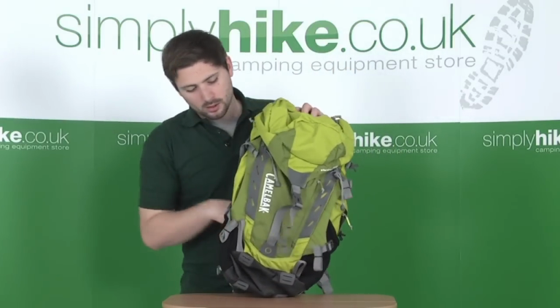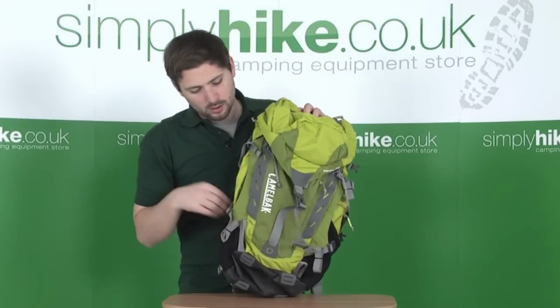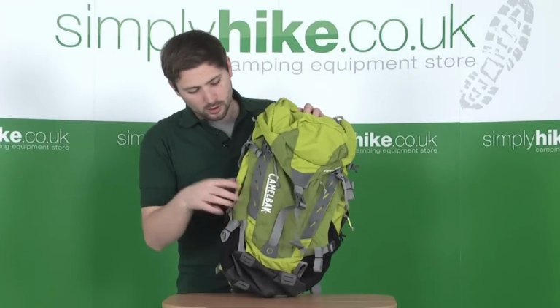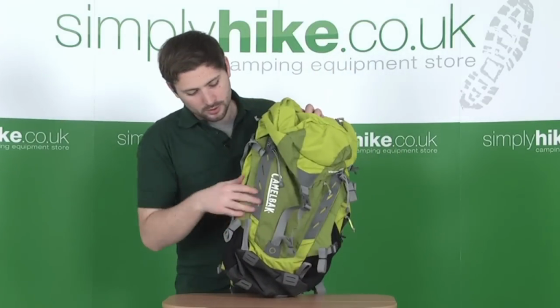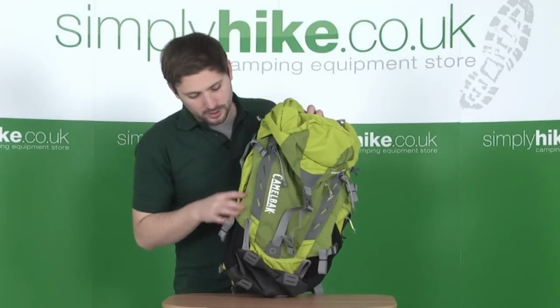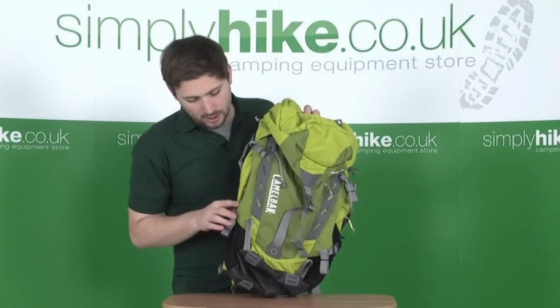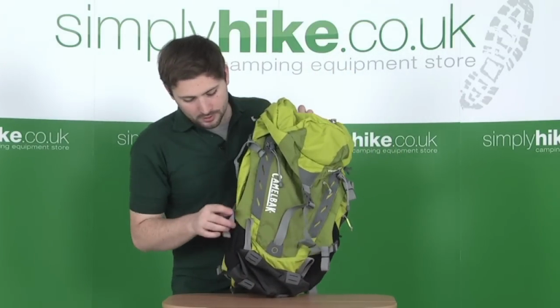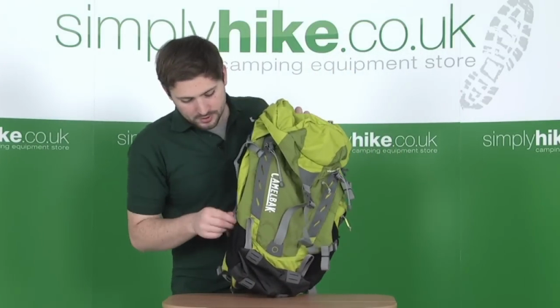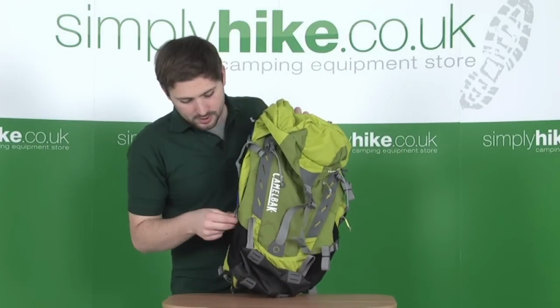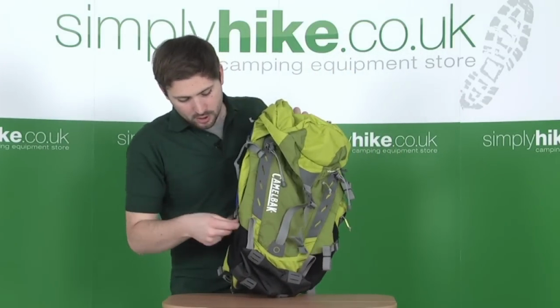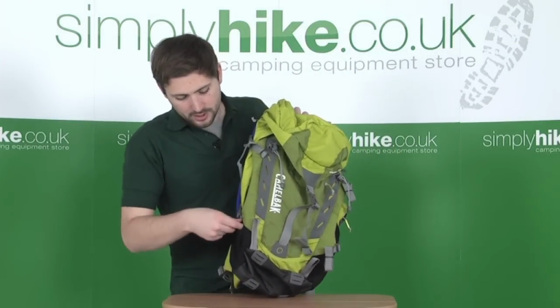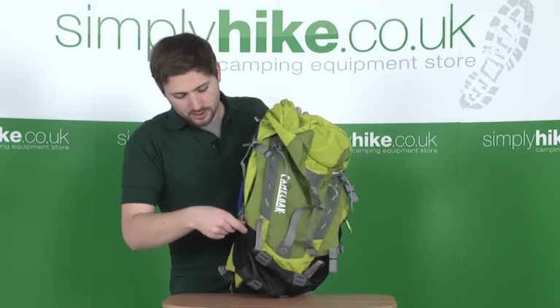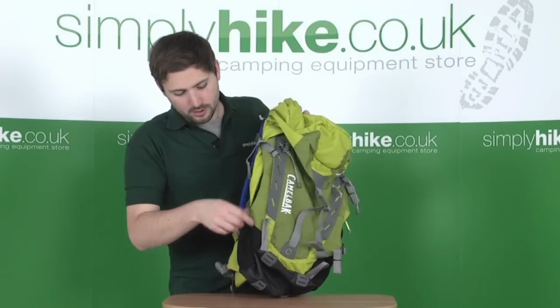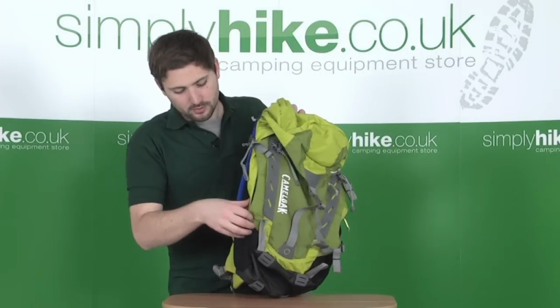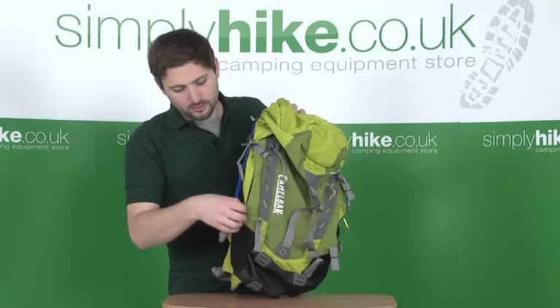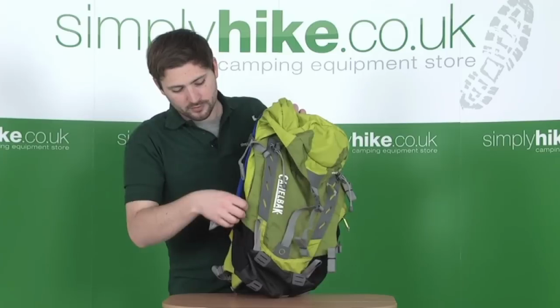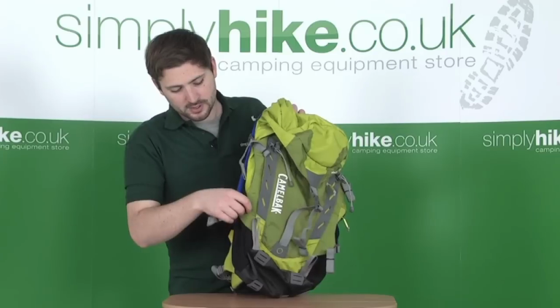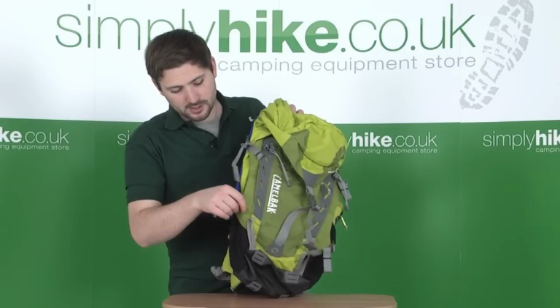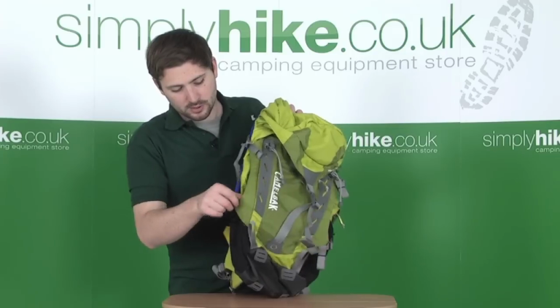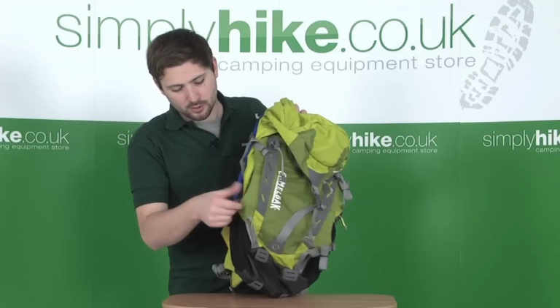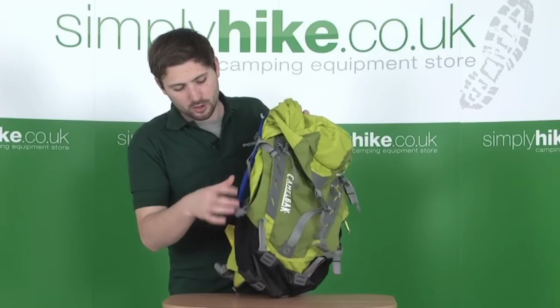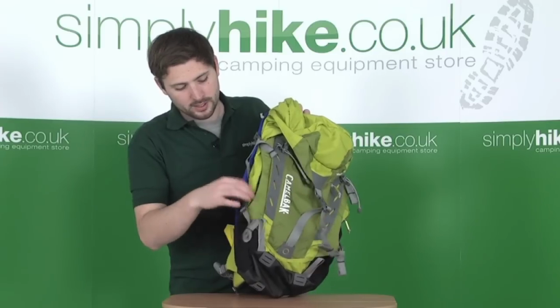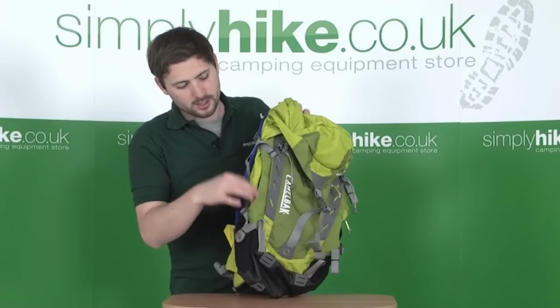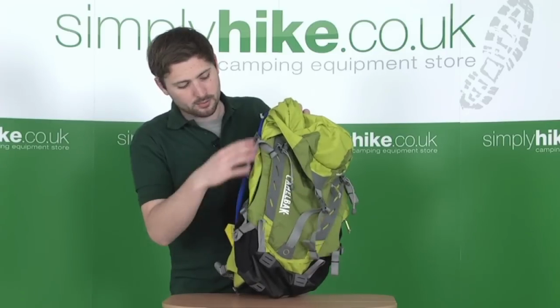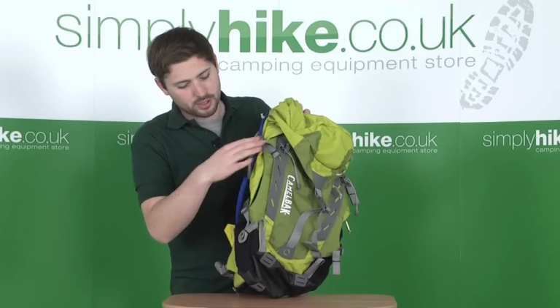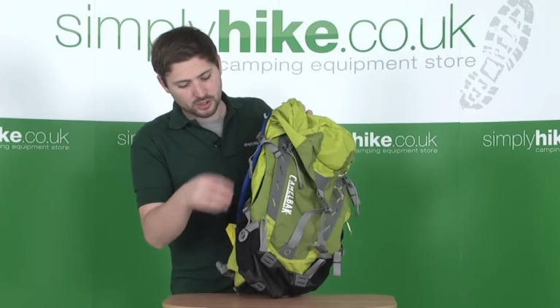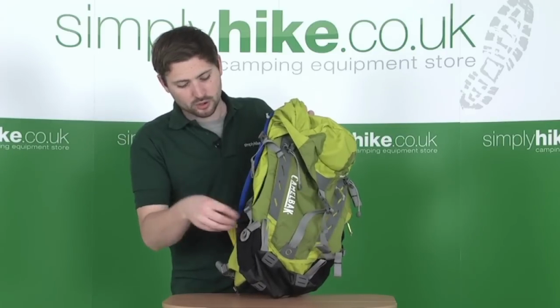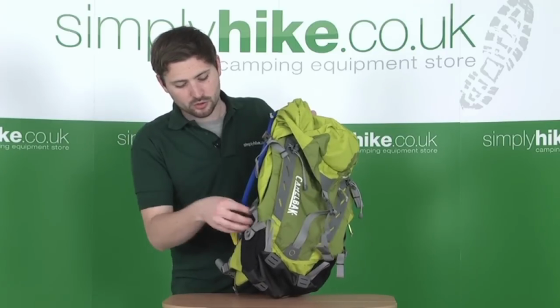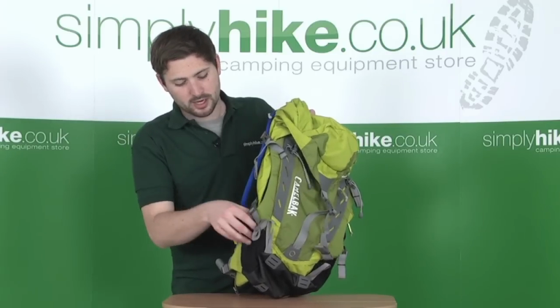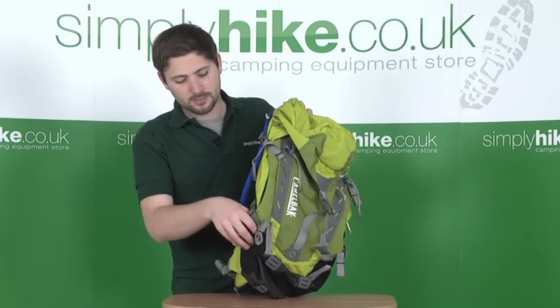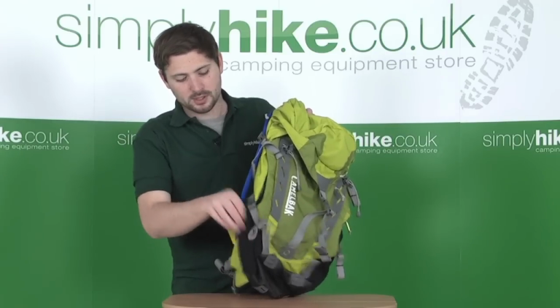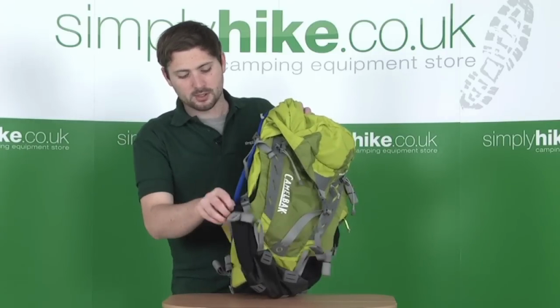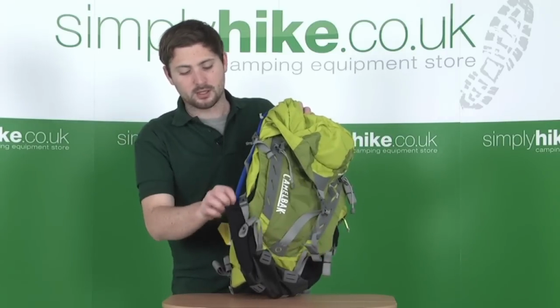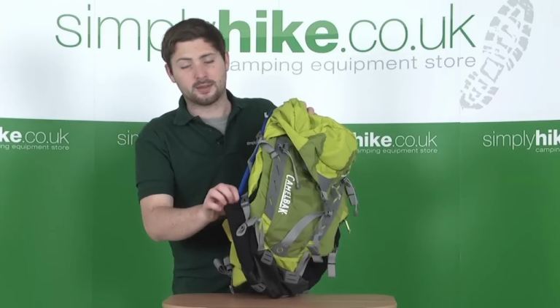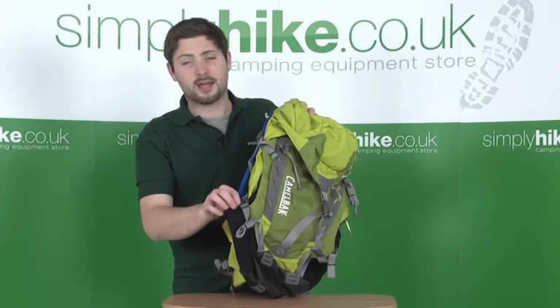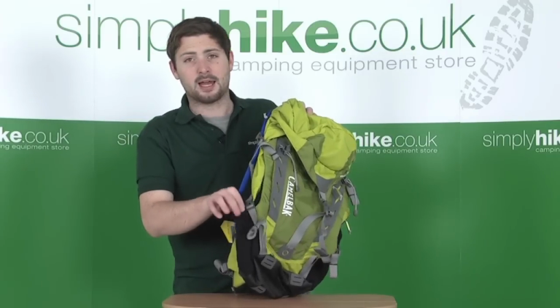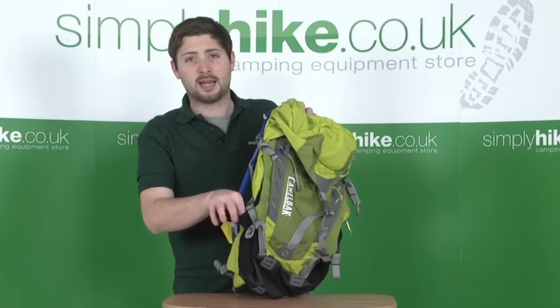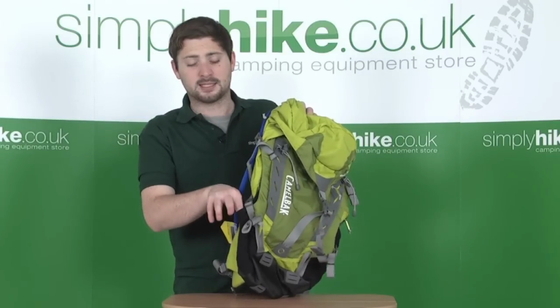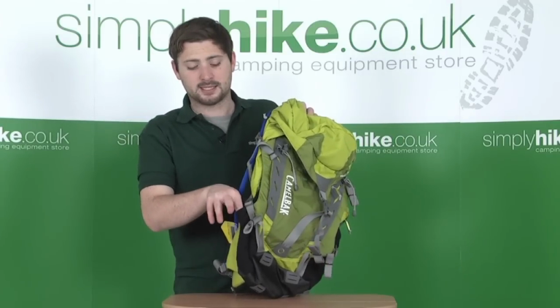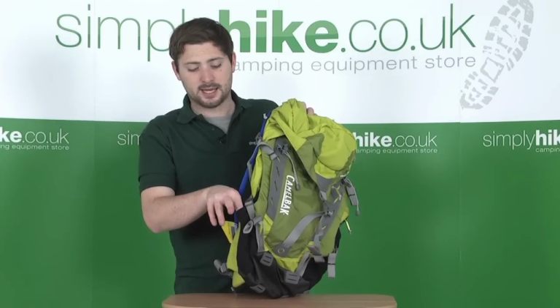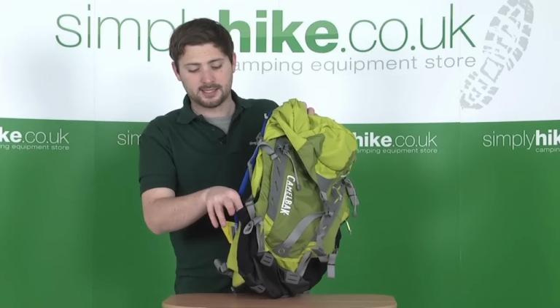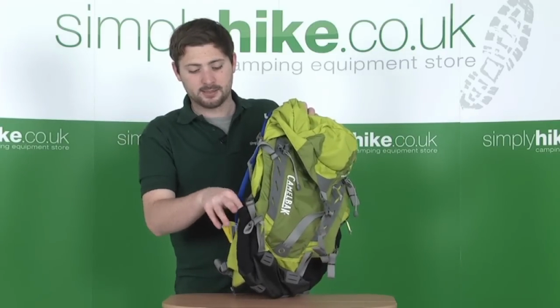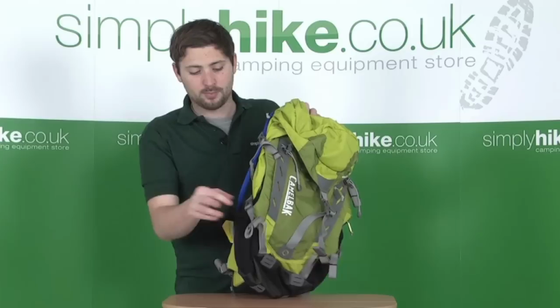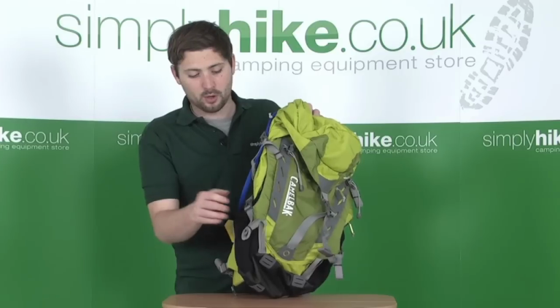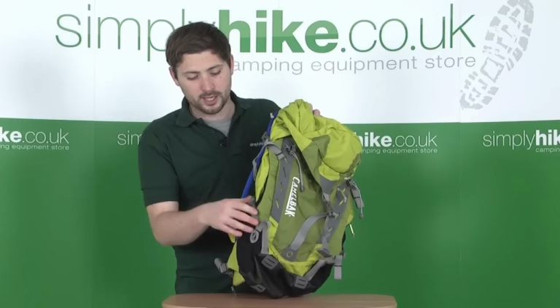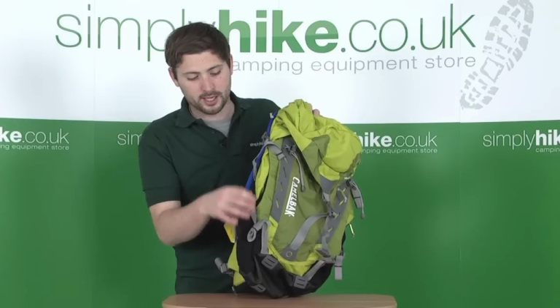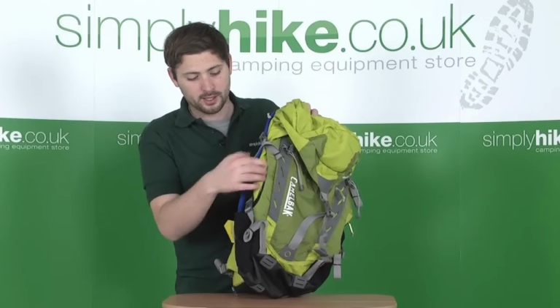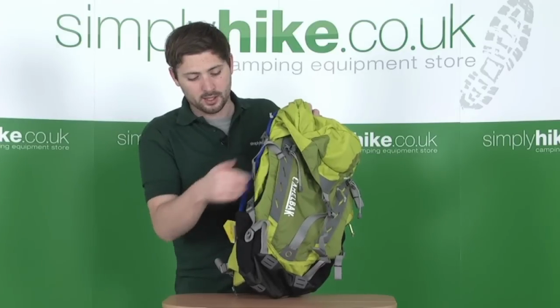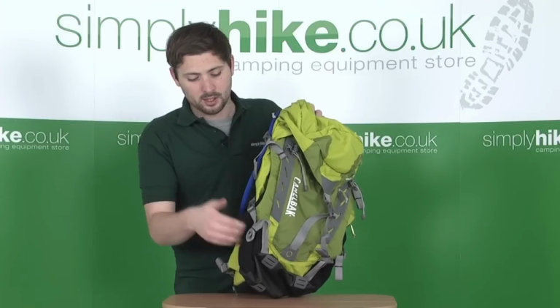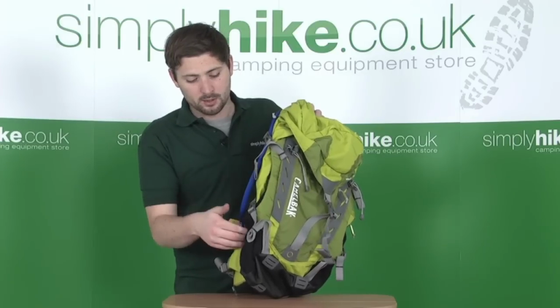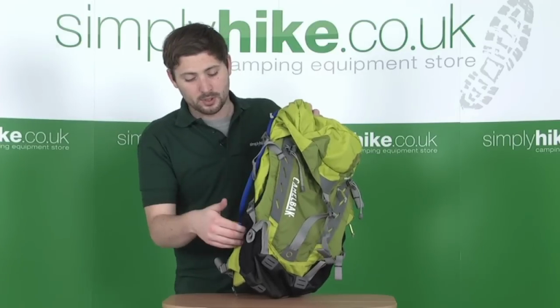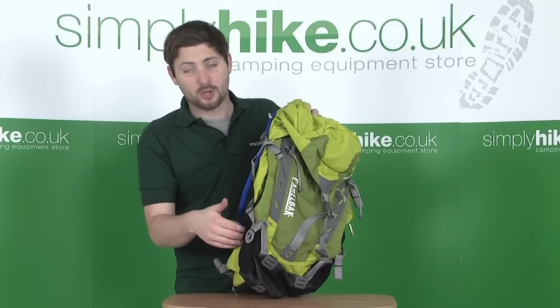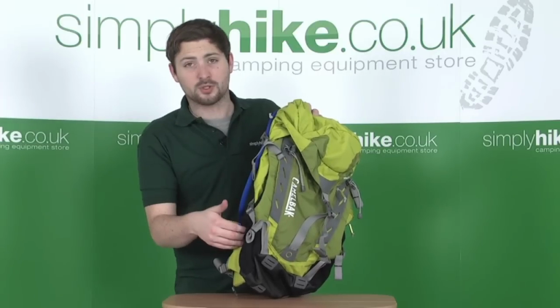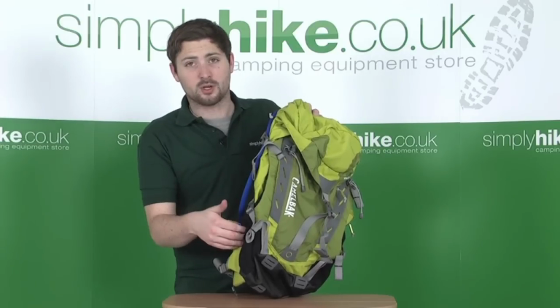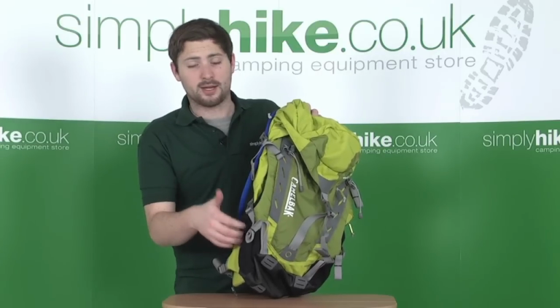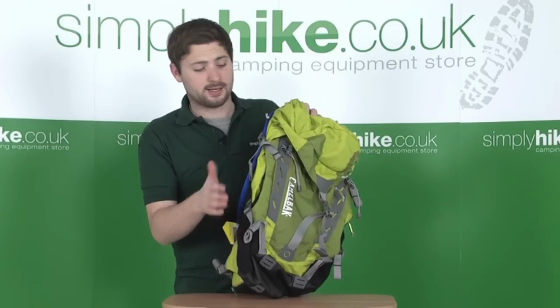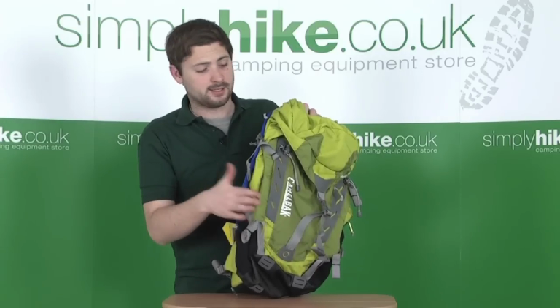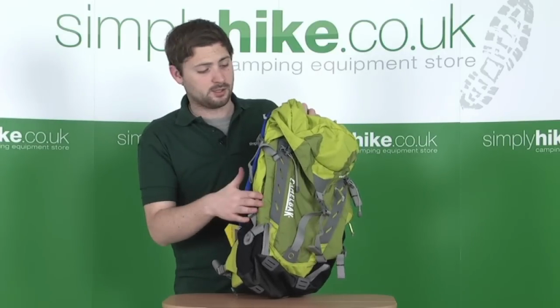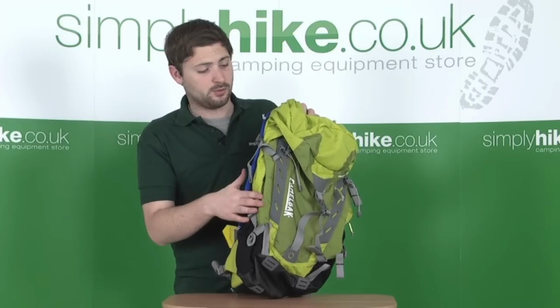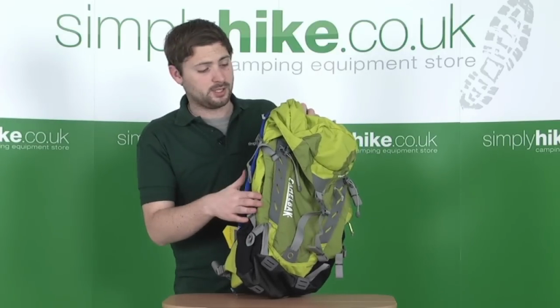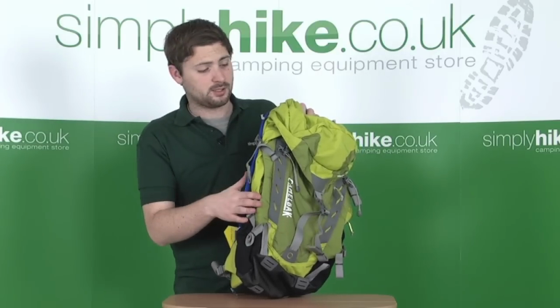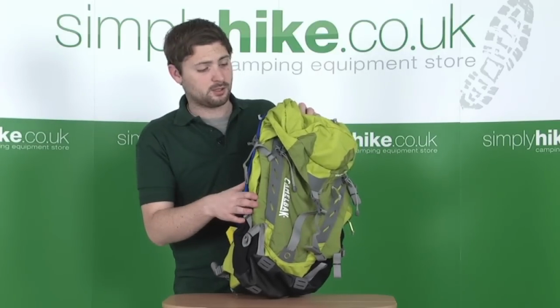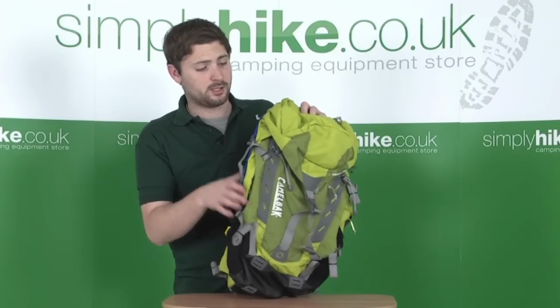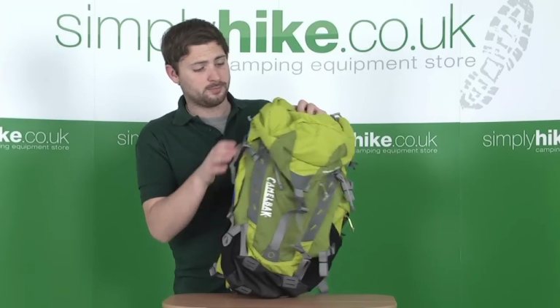On the other side, we've still got the compression straps and the elasticated pocket, but there's no side access zip on this side.